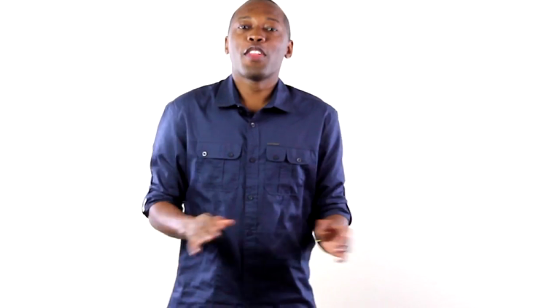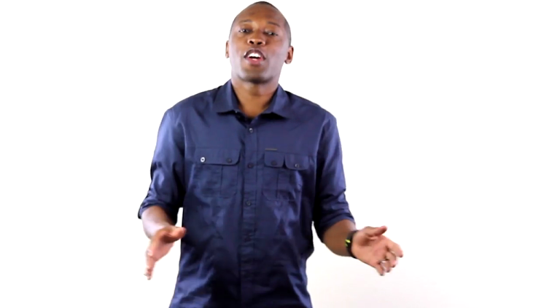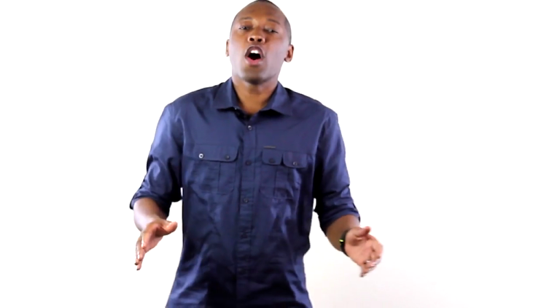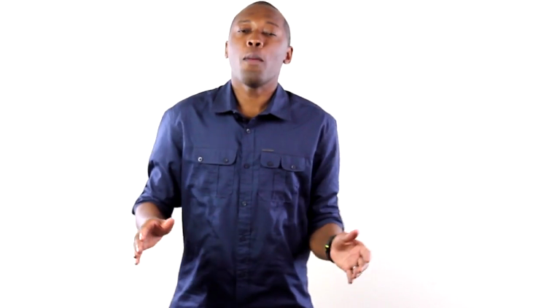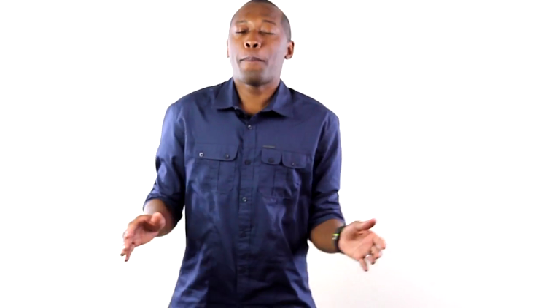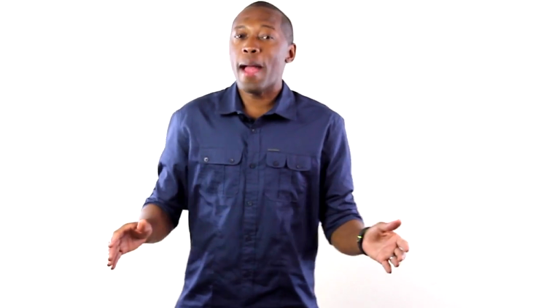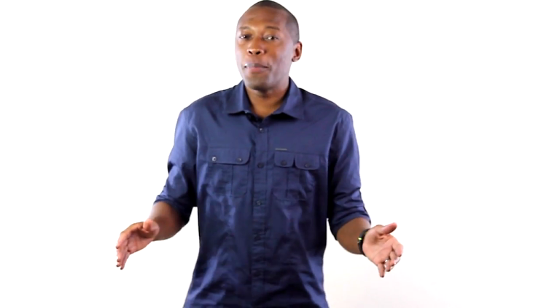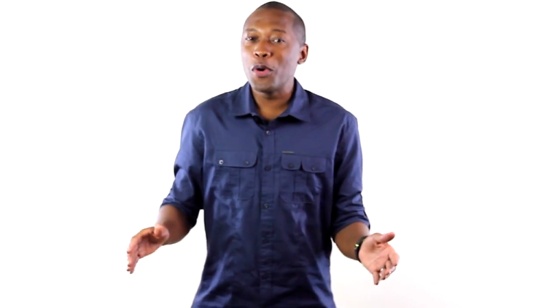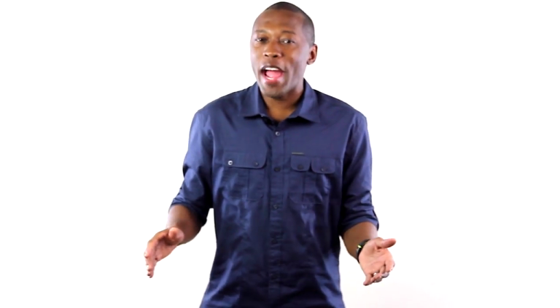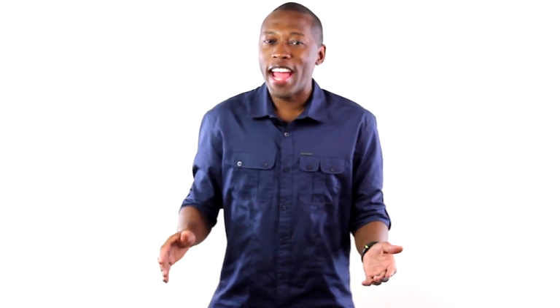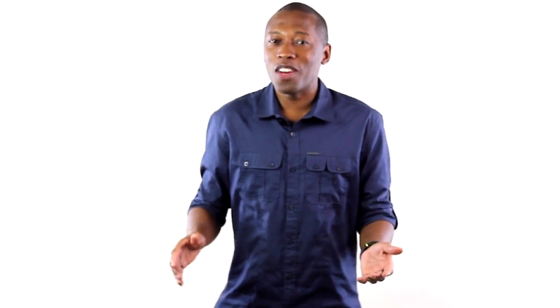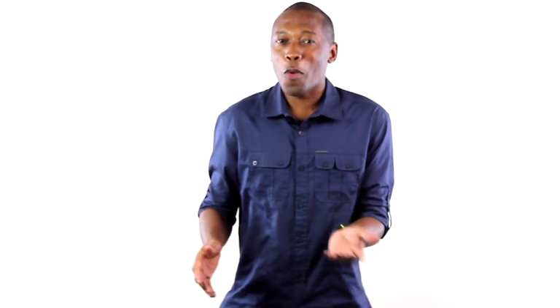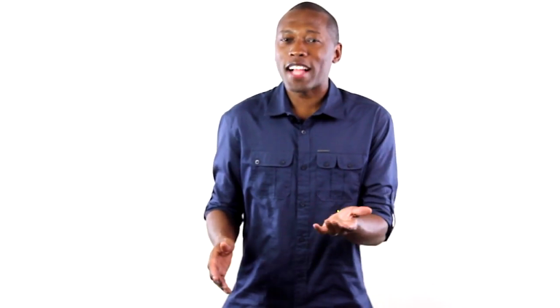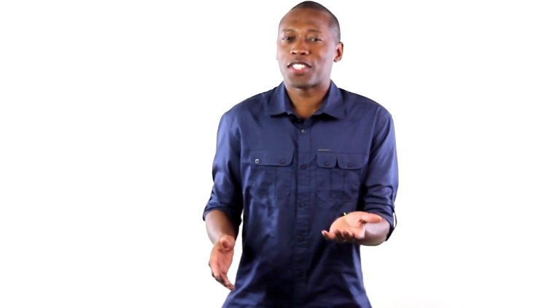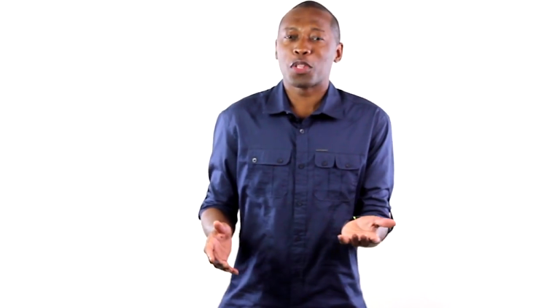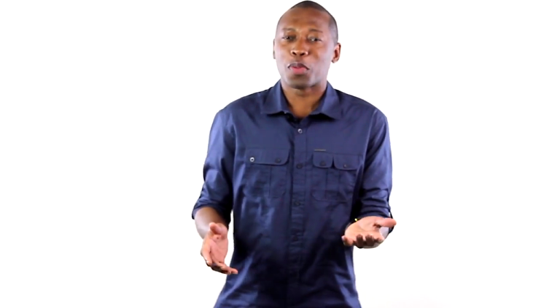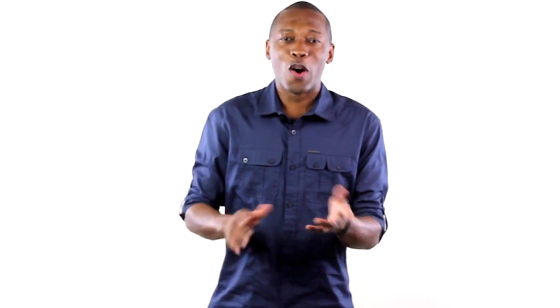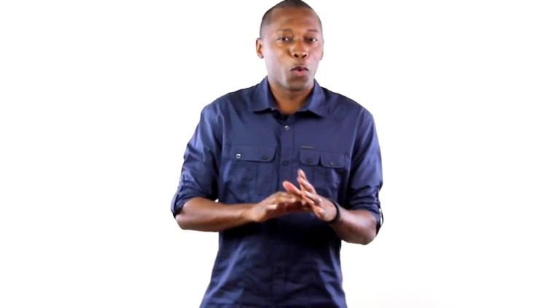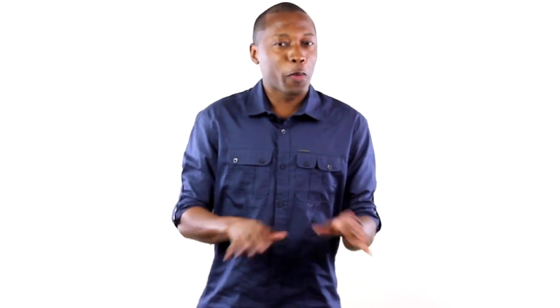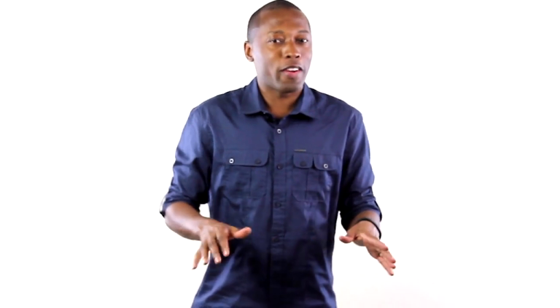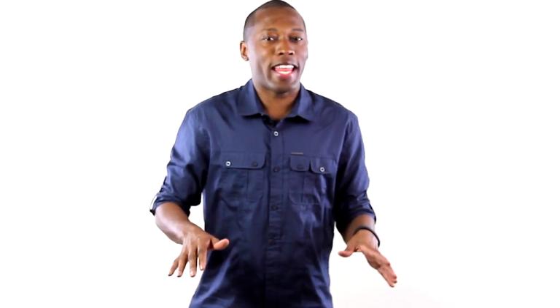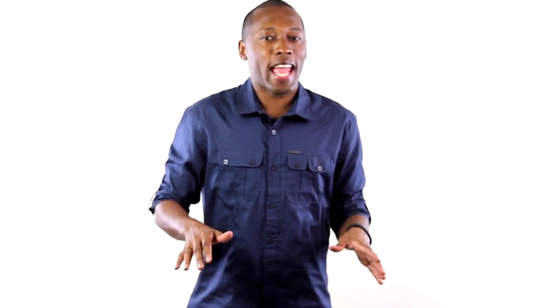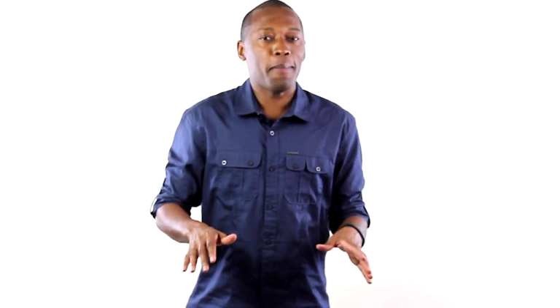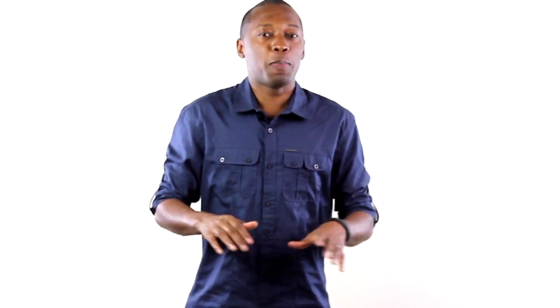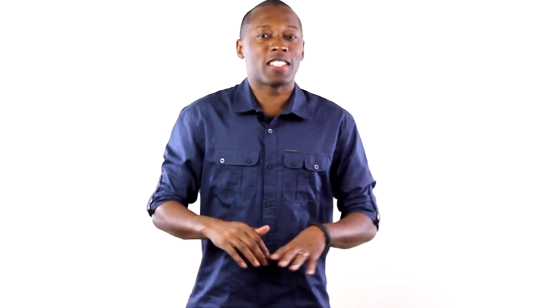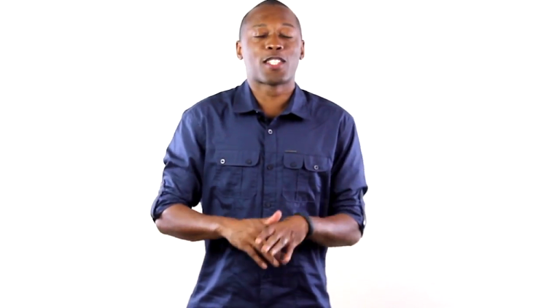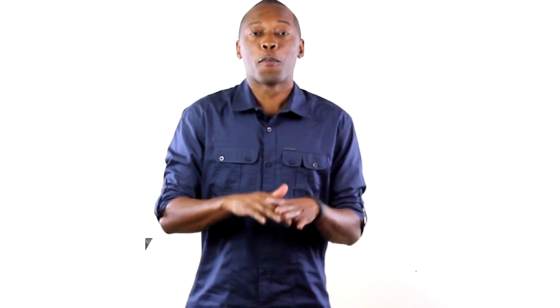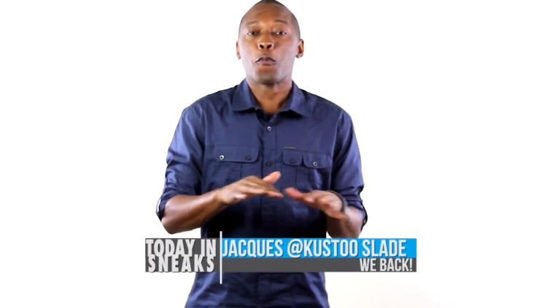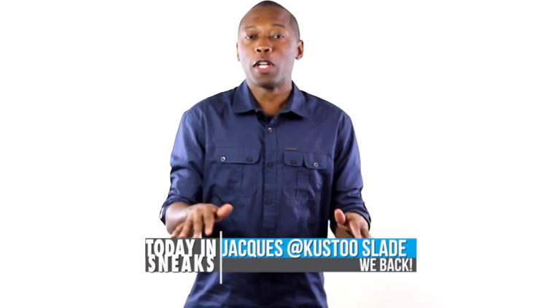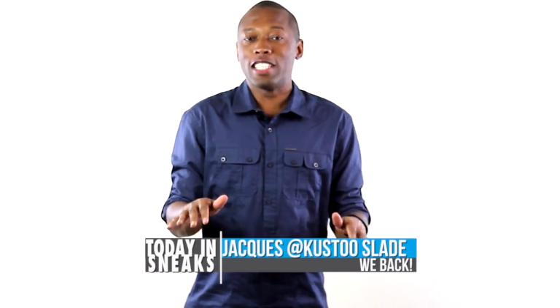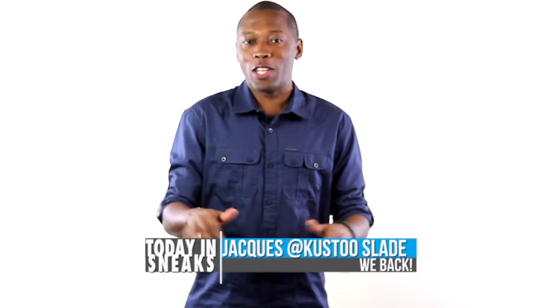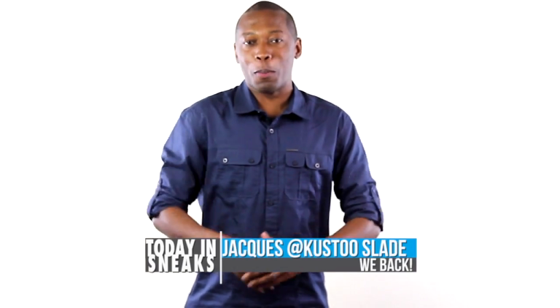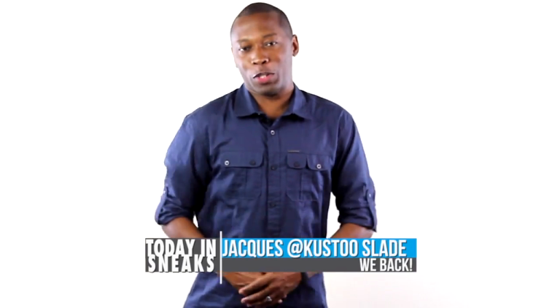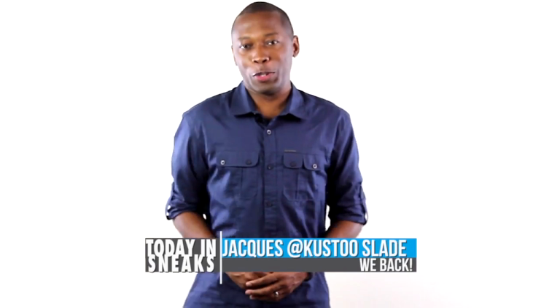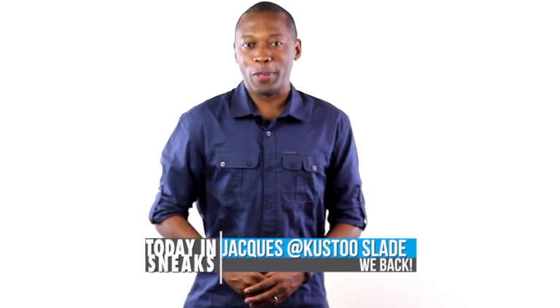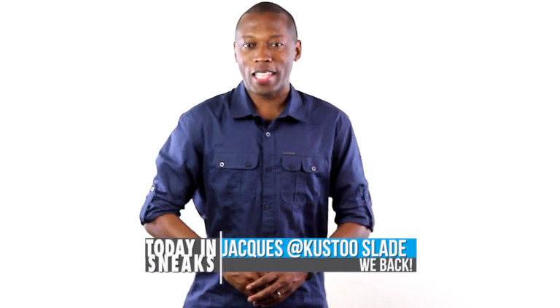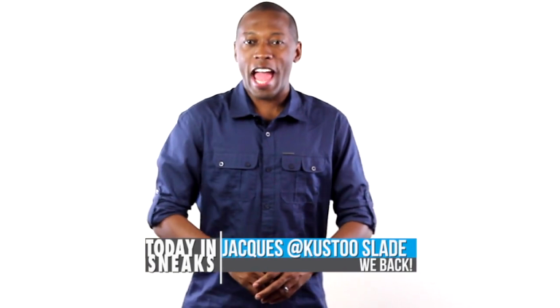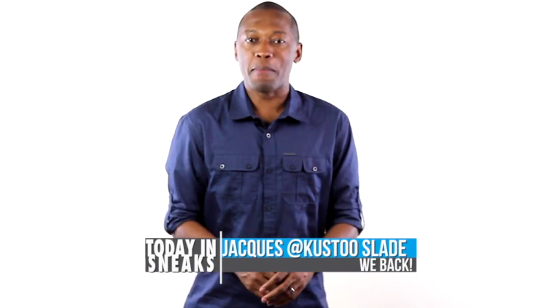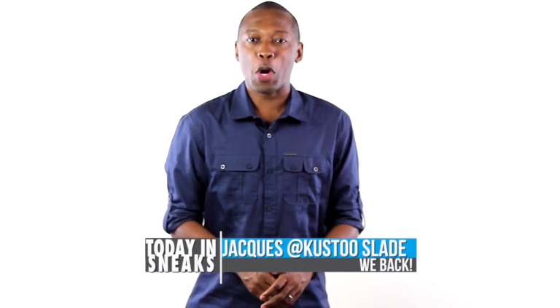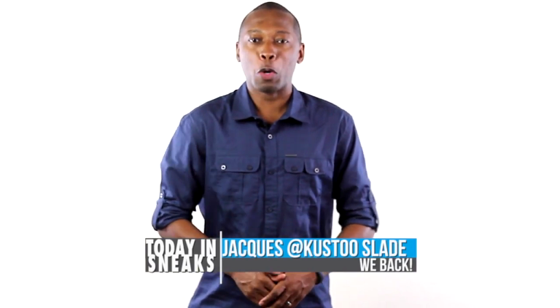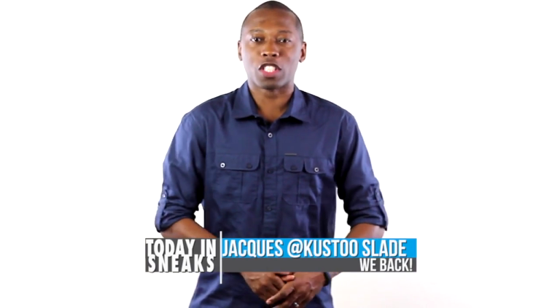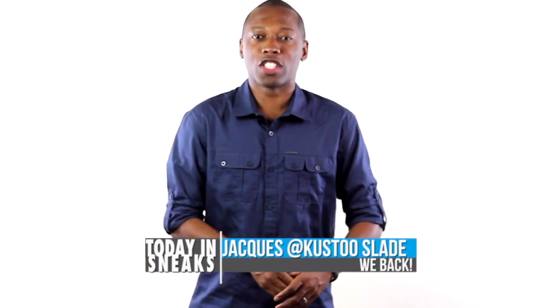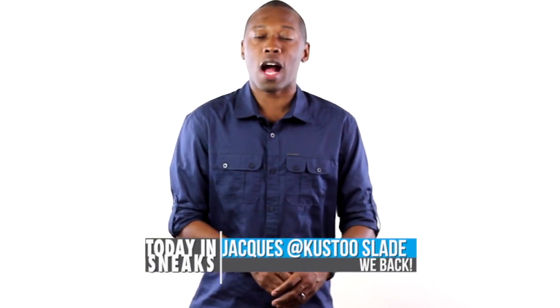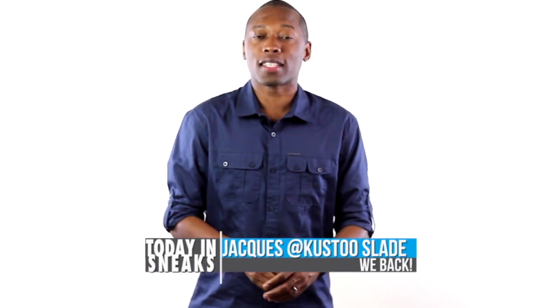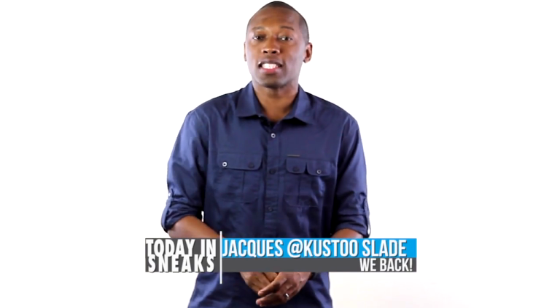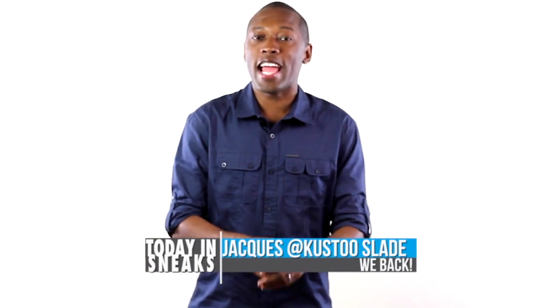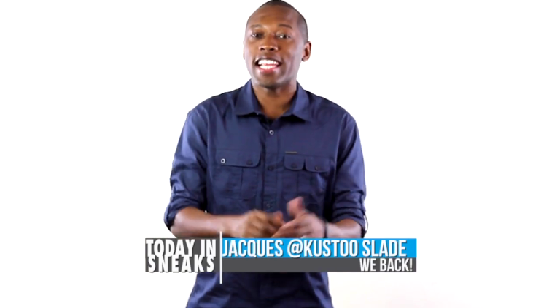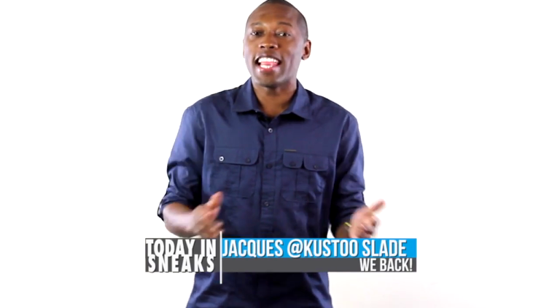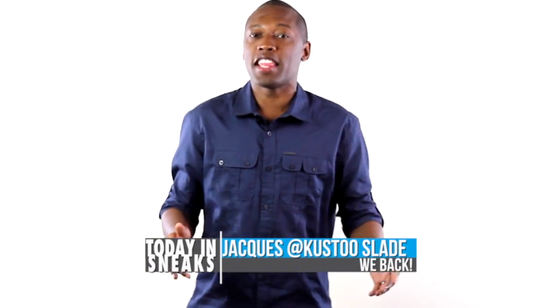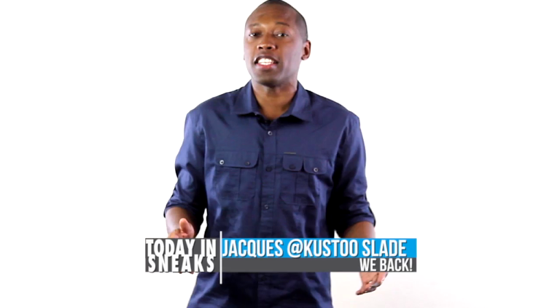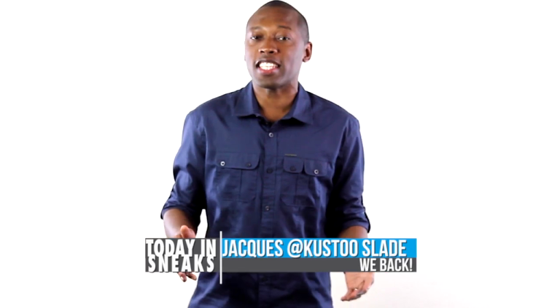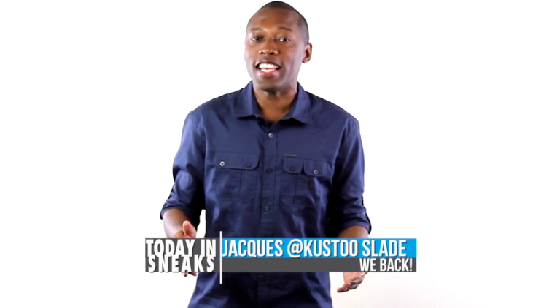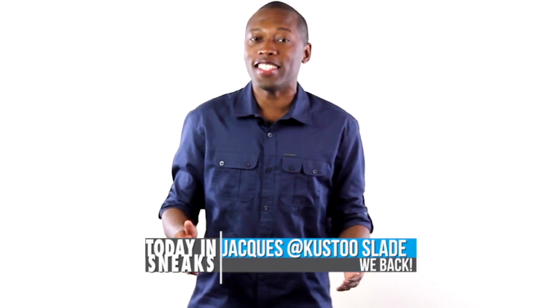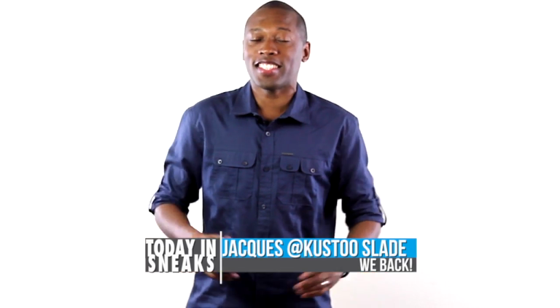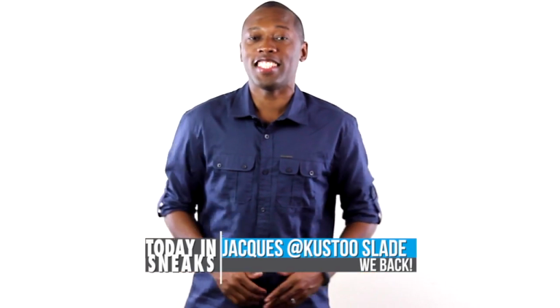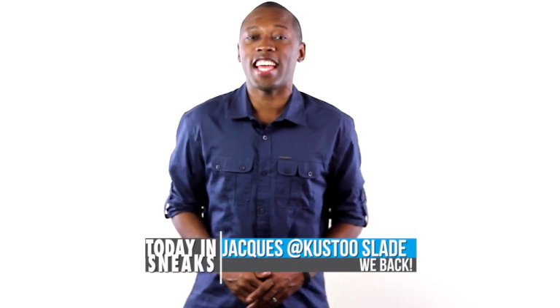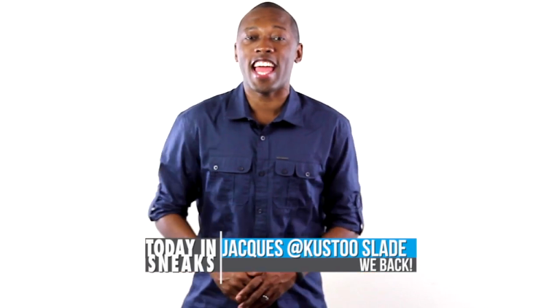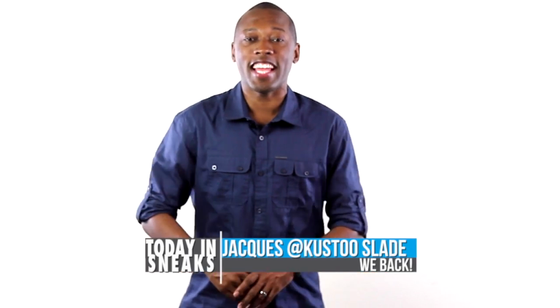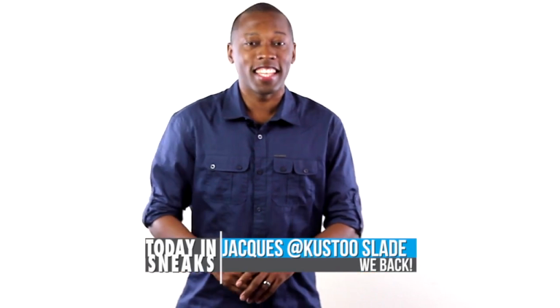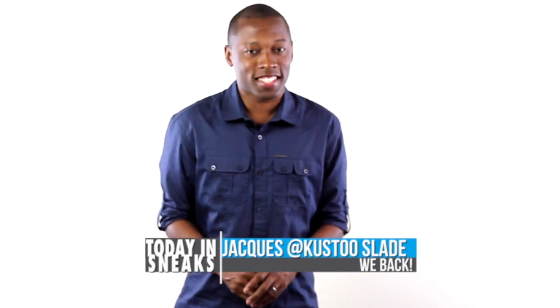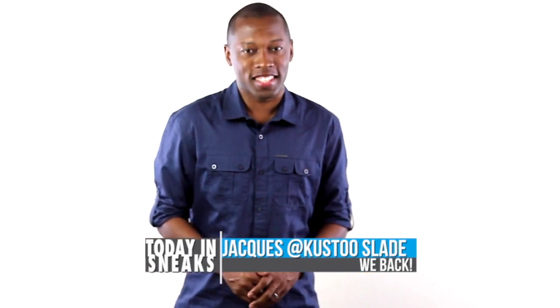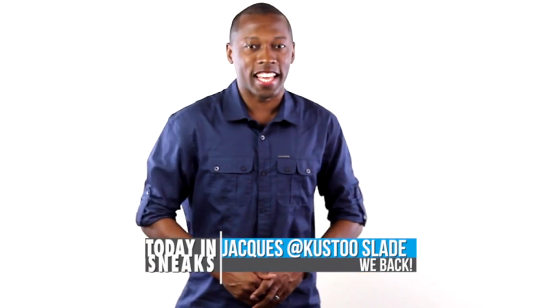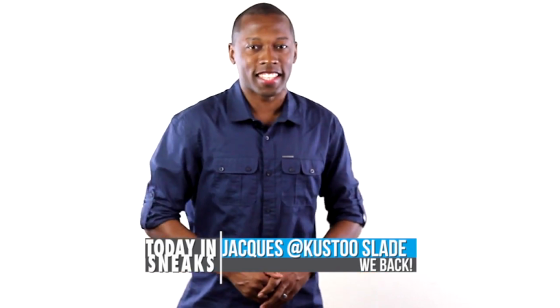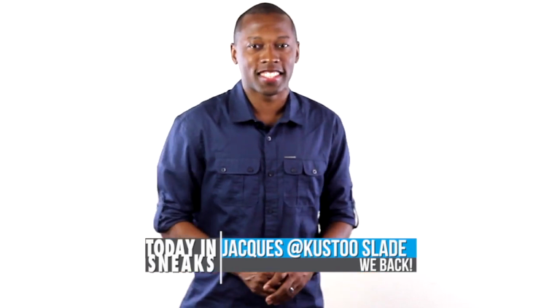The GOAT, Bamboo, and Watch the Throne. Weird names but some really dope shoes. I am your host Jacques Slade and this is Today in Sneaks.